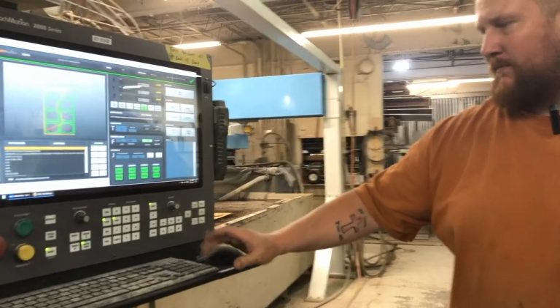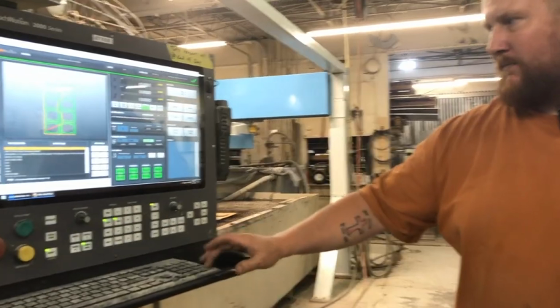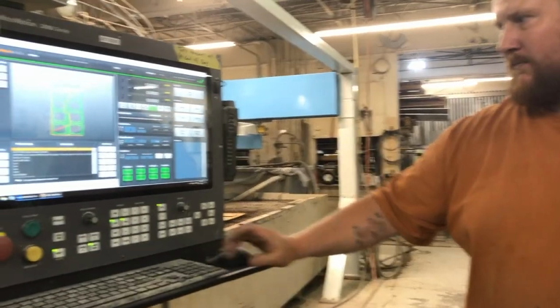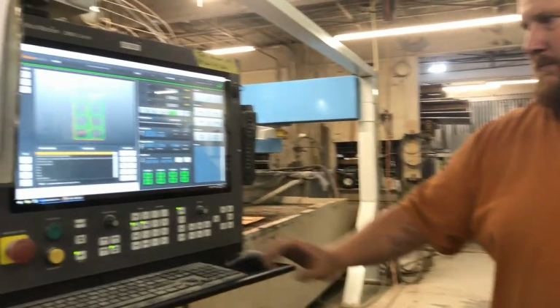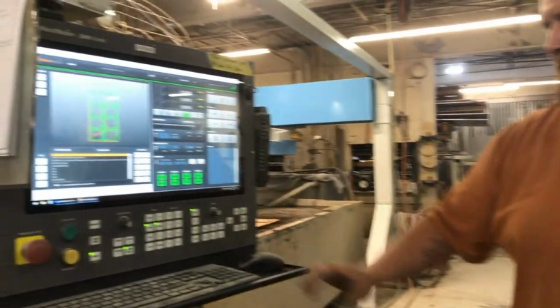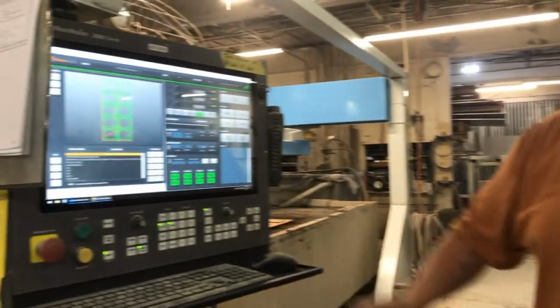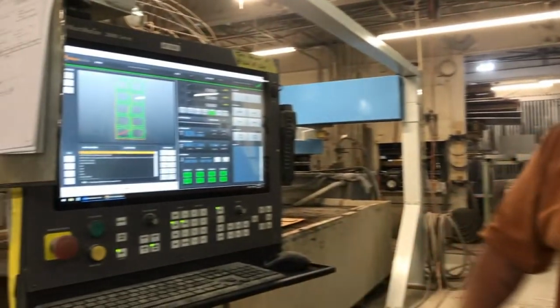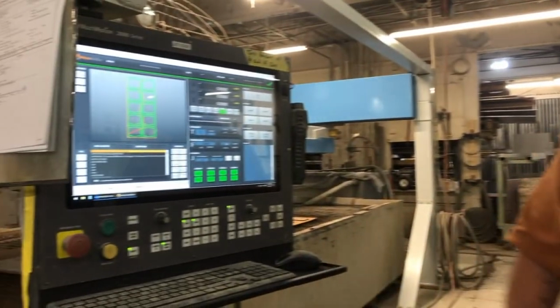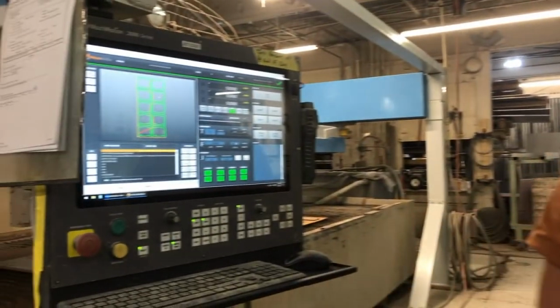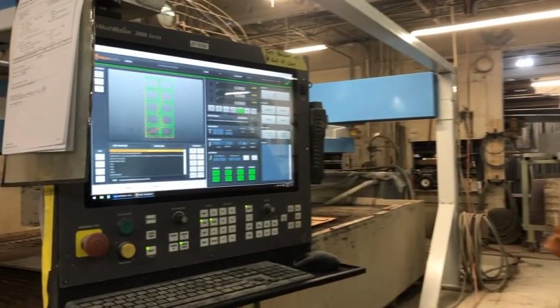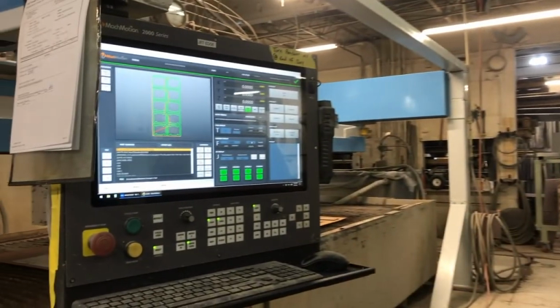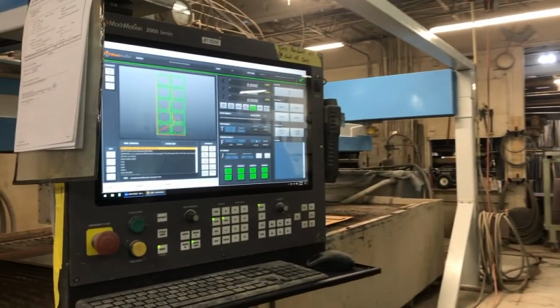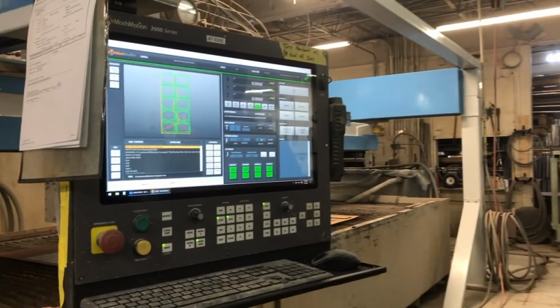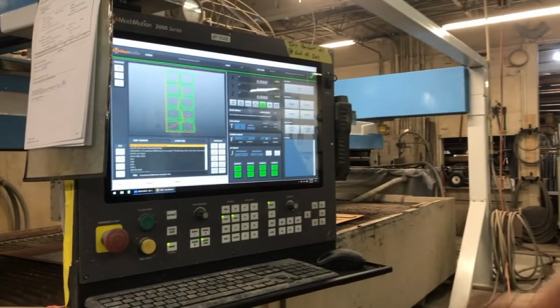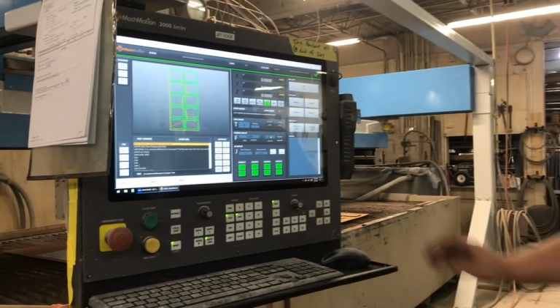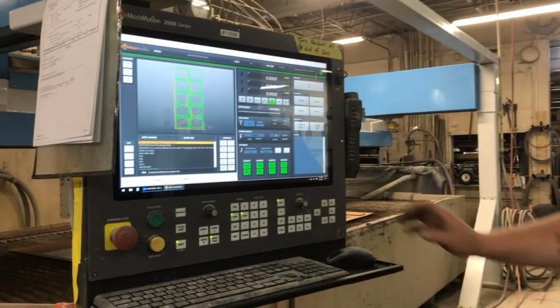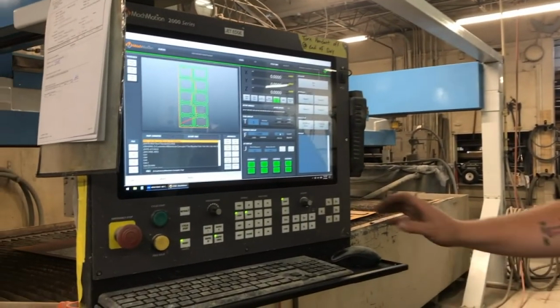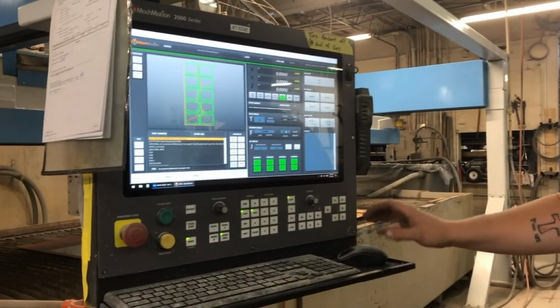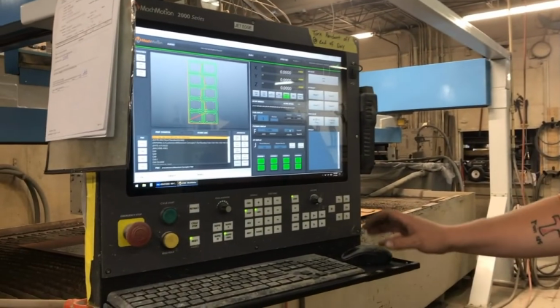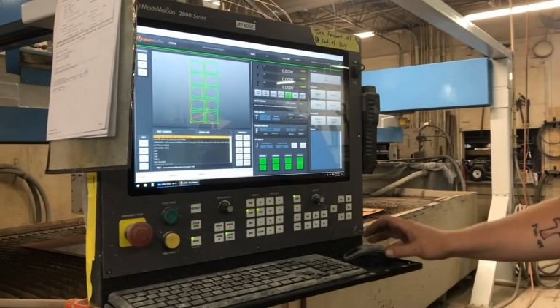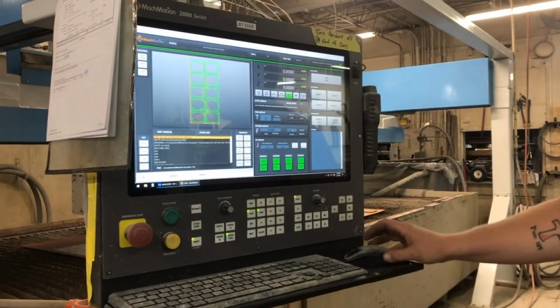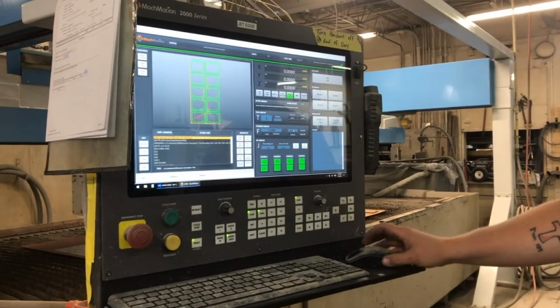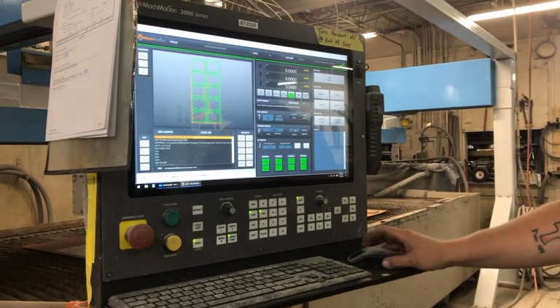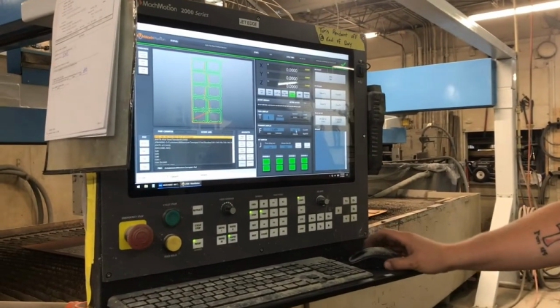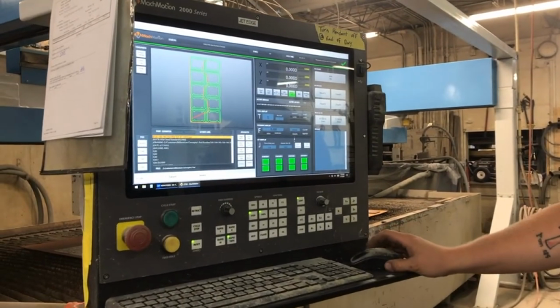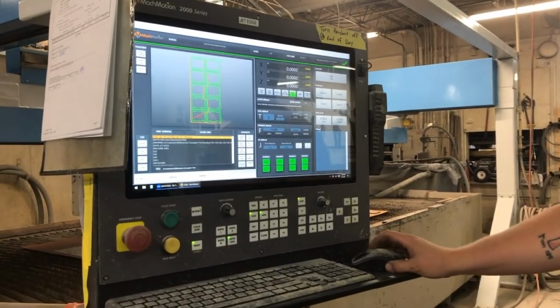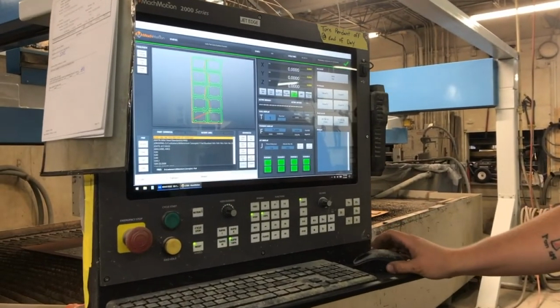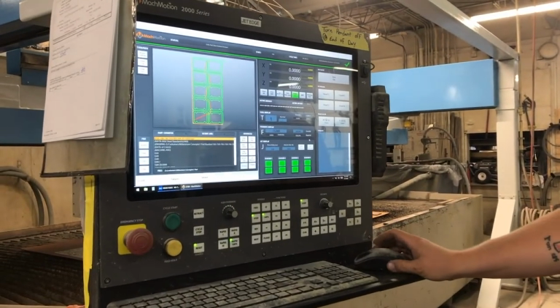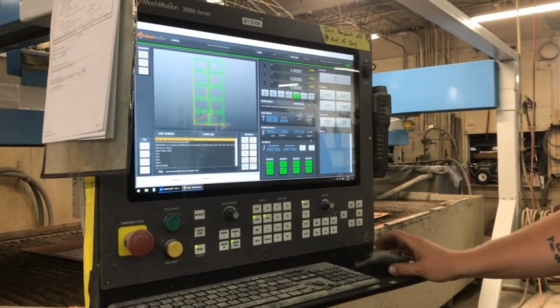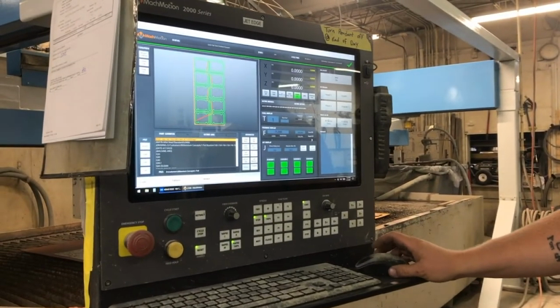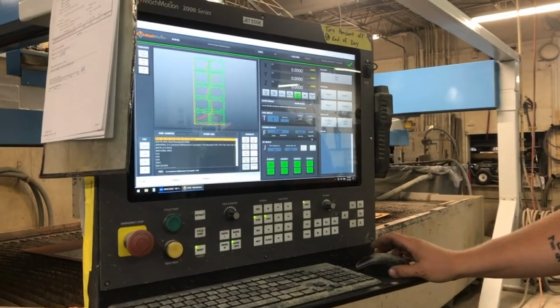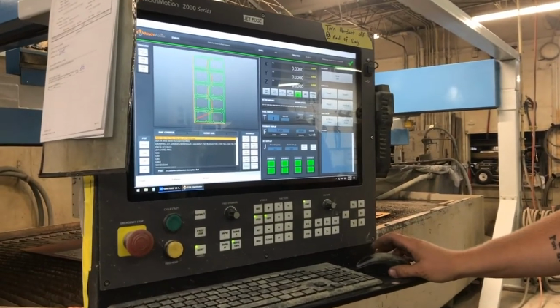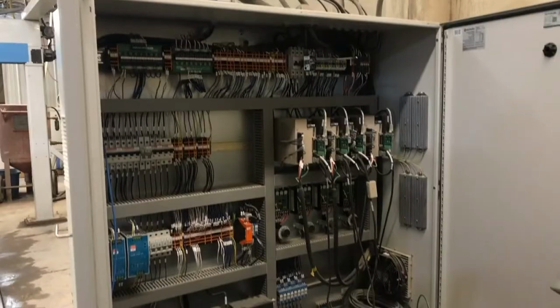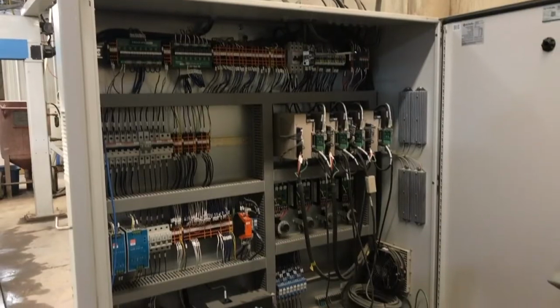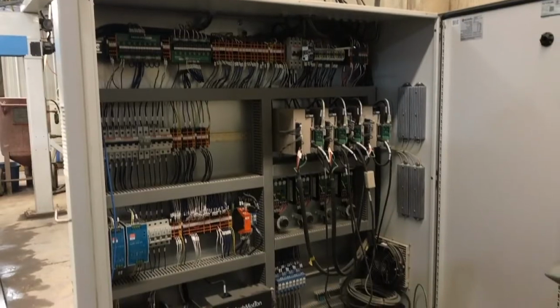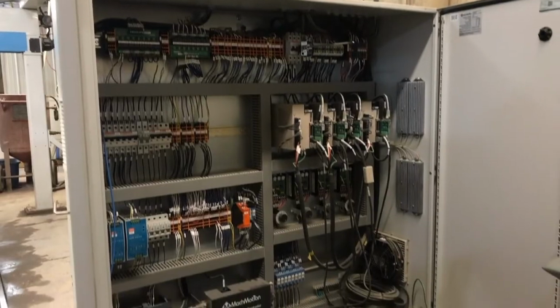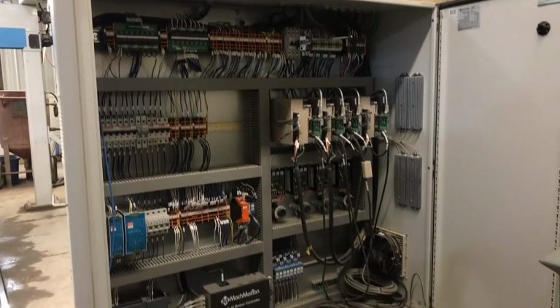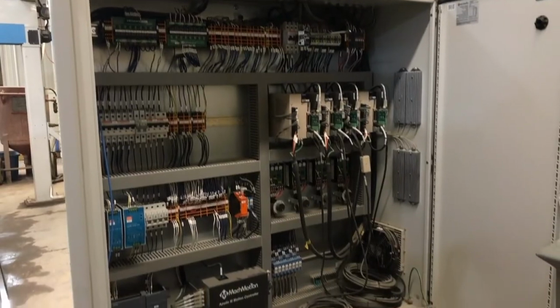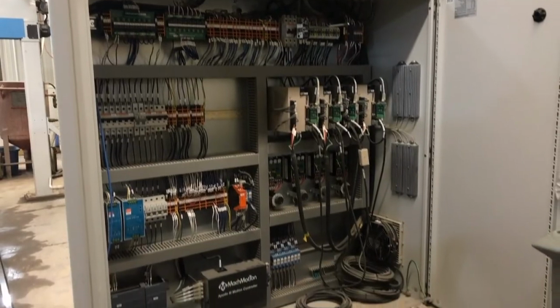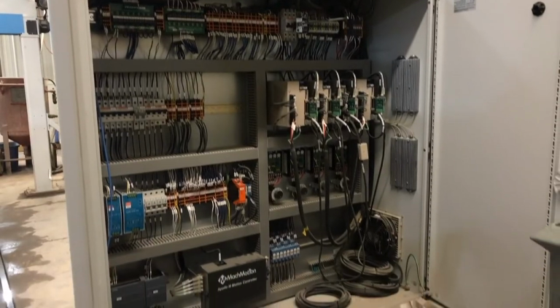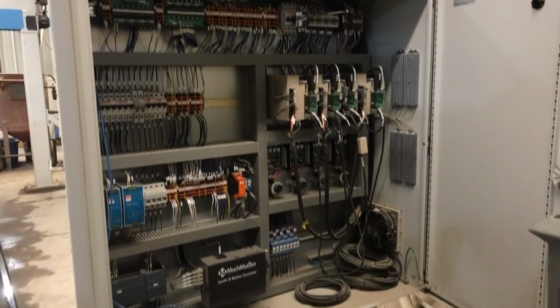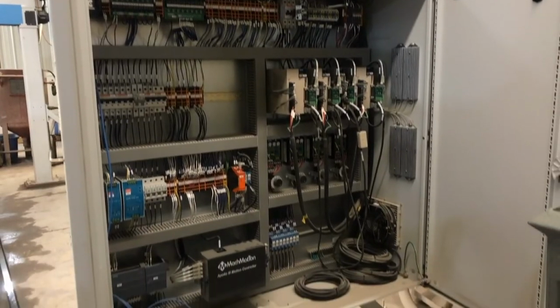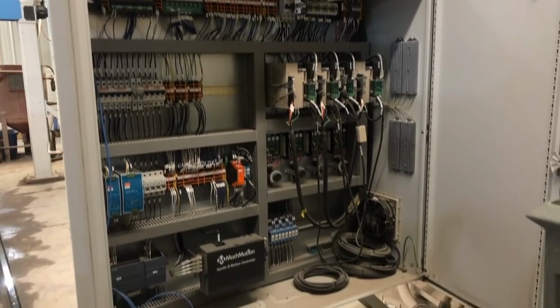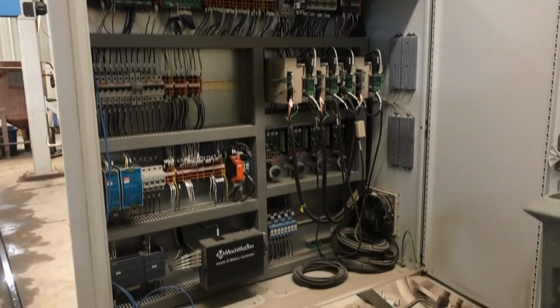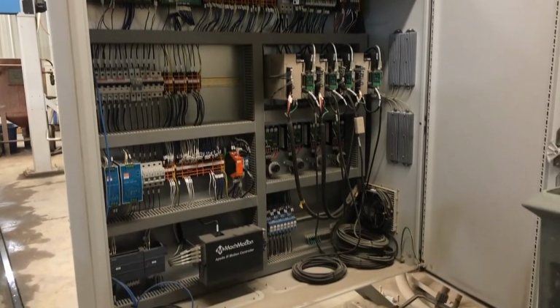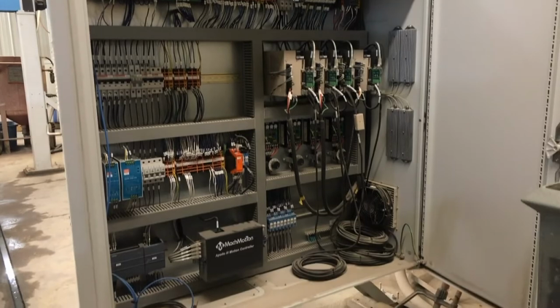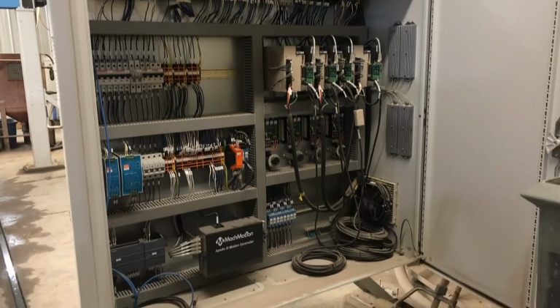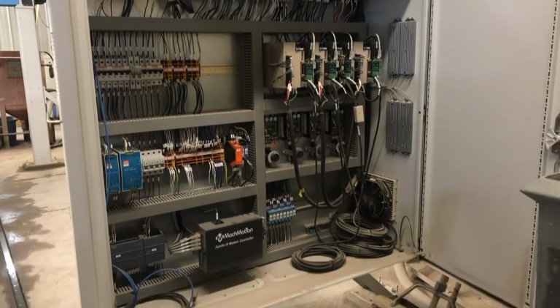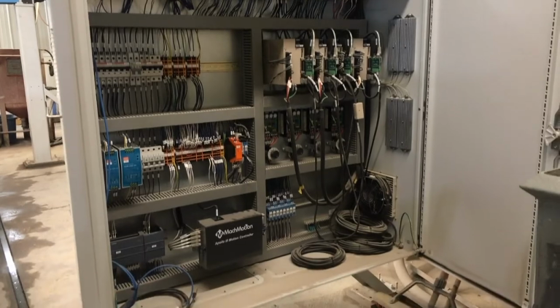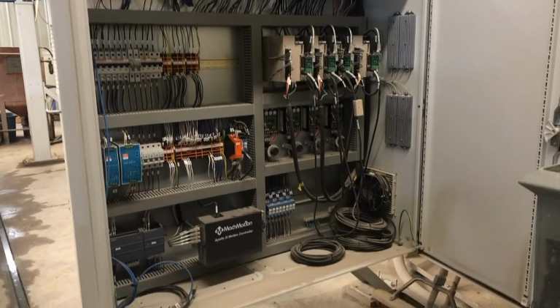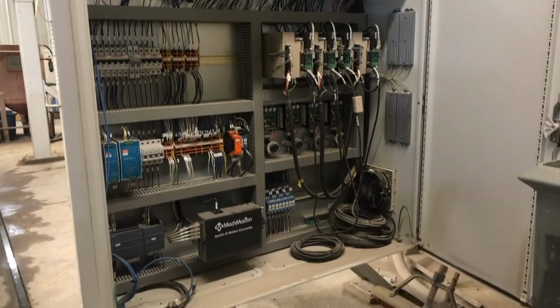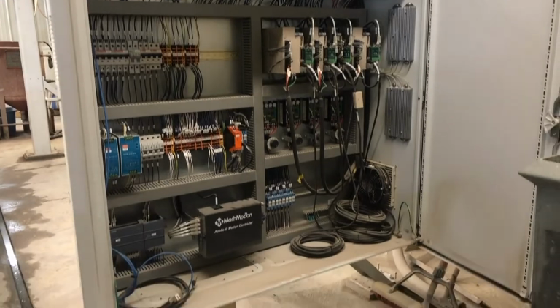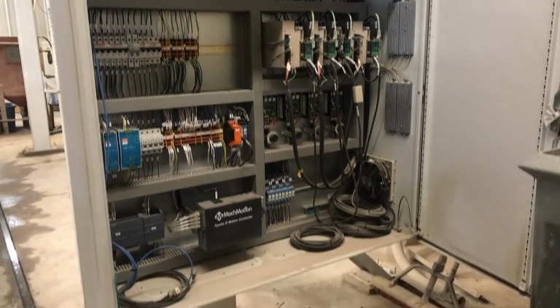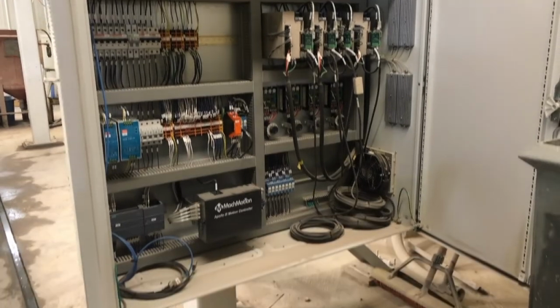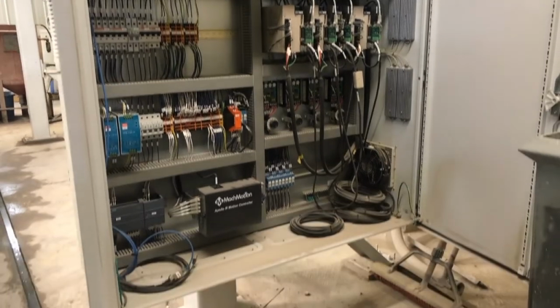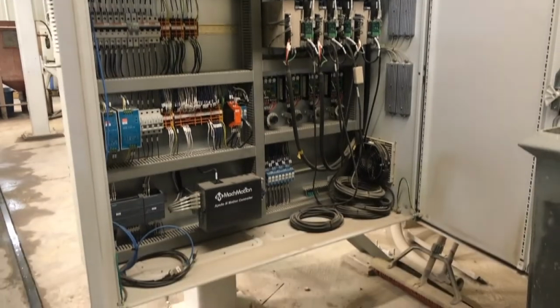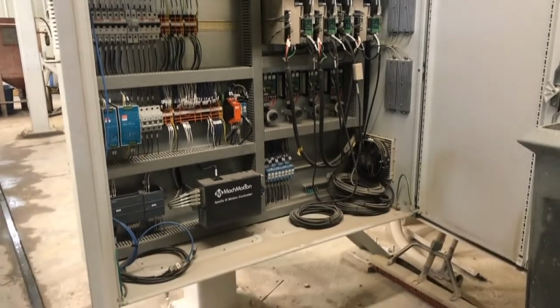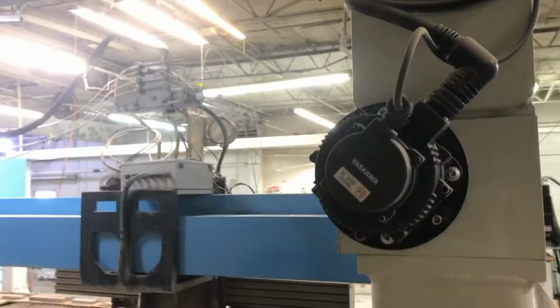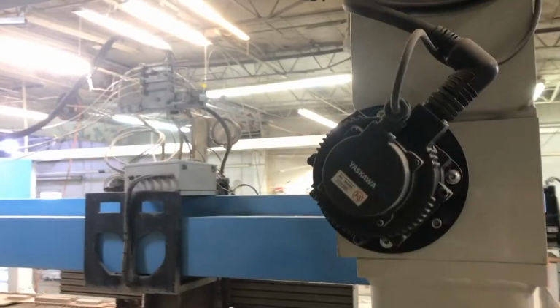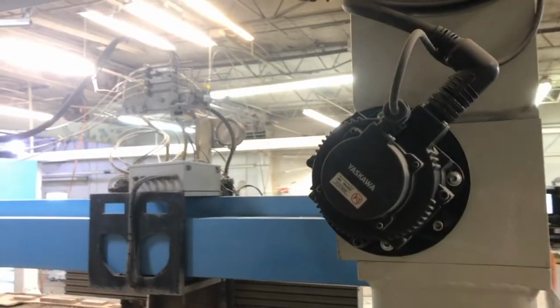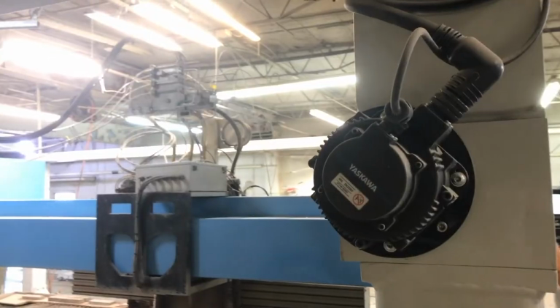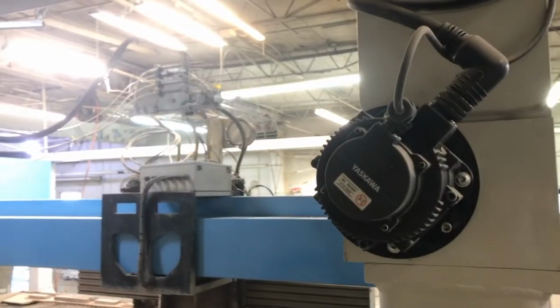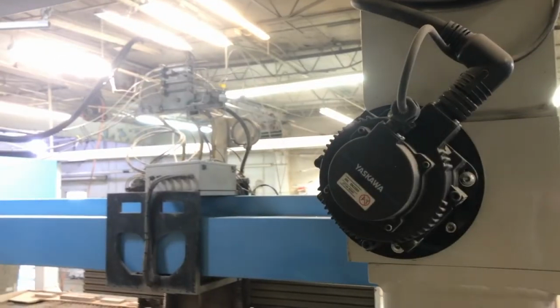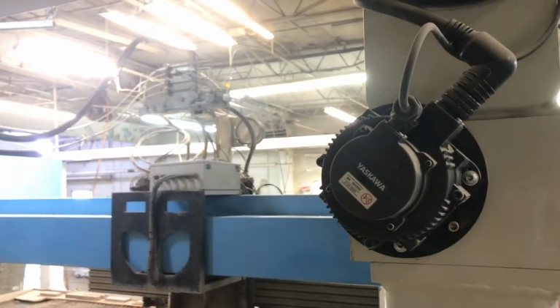We updated the front-end control, we replaced the electrical enclosure for the customer, and provided new servos.